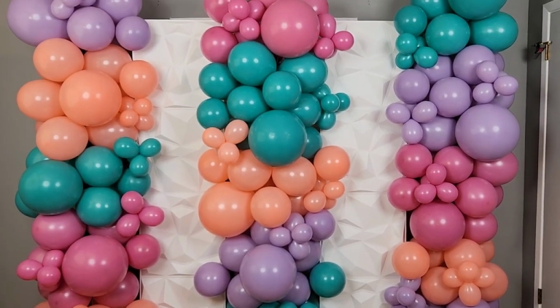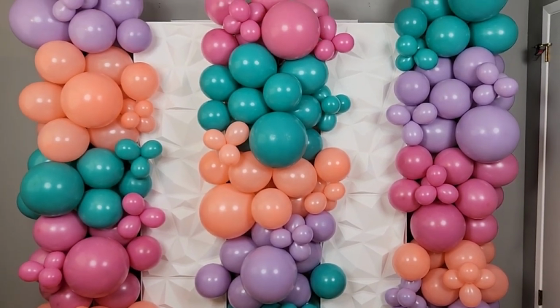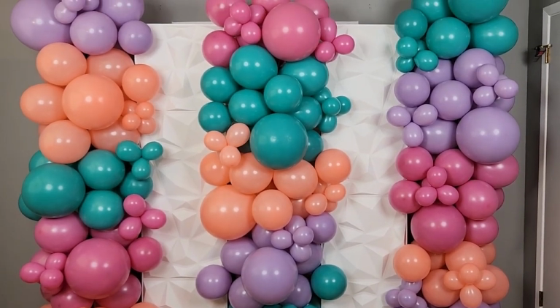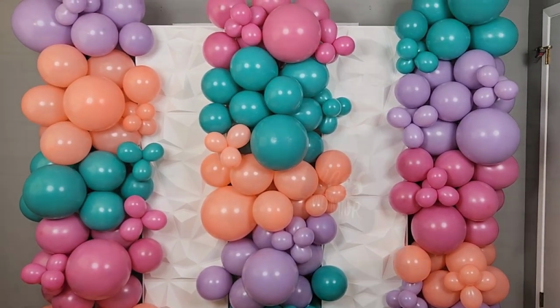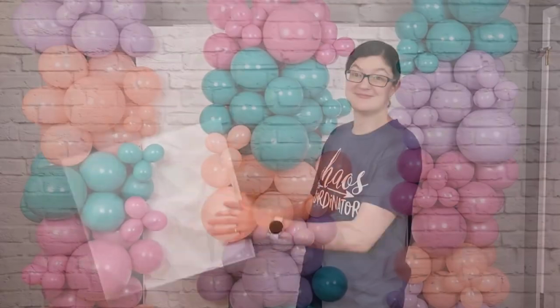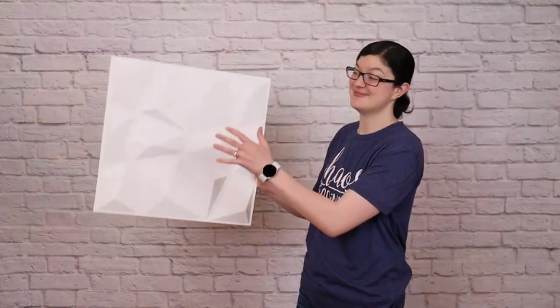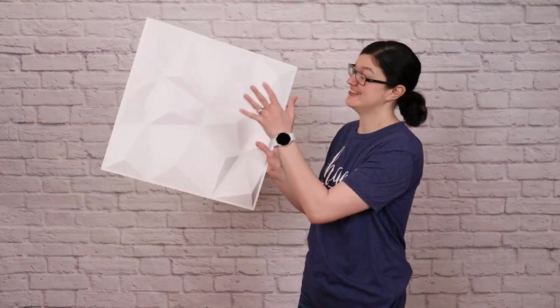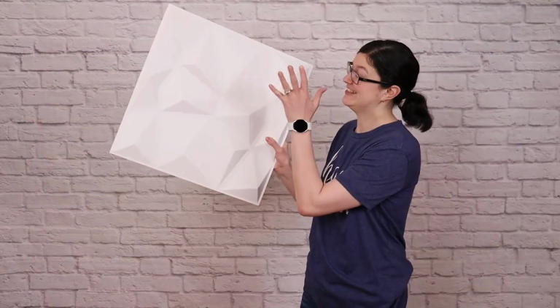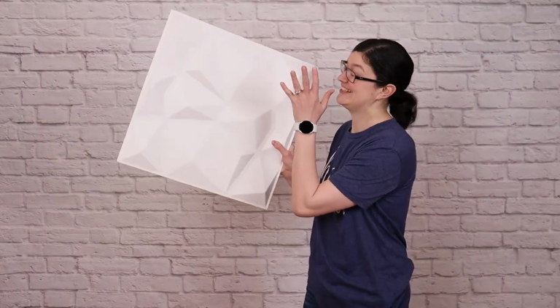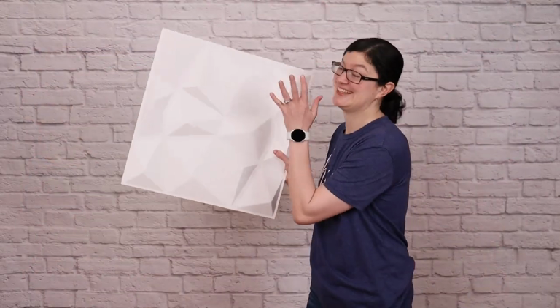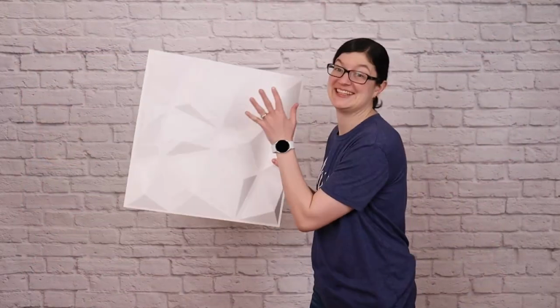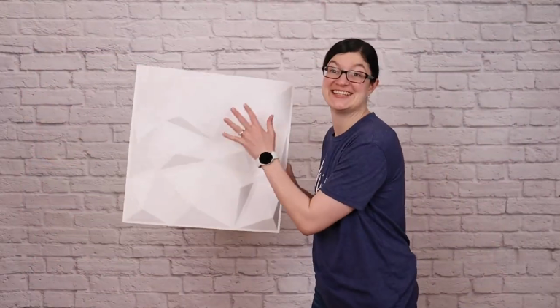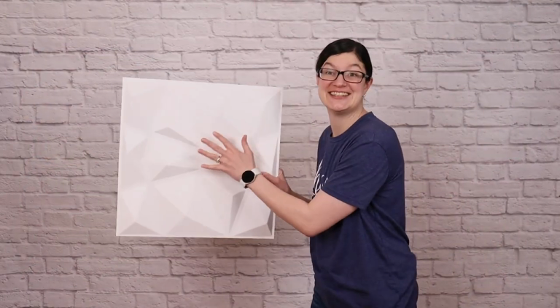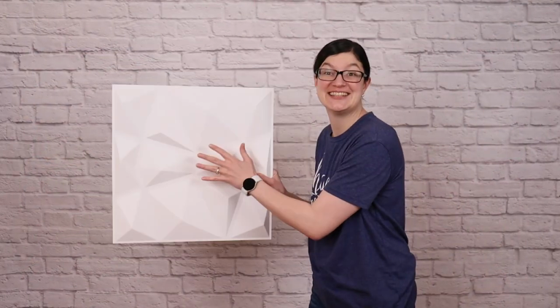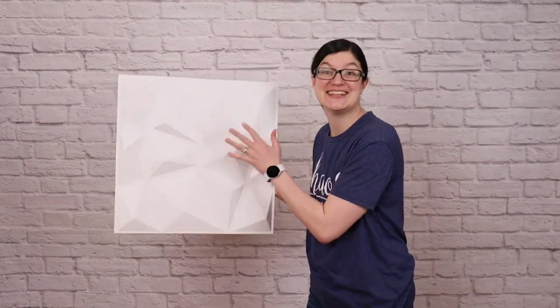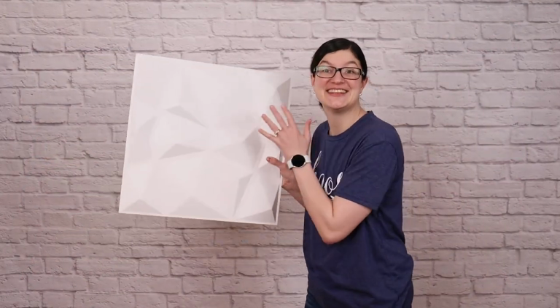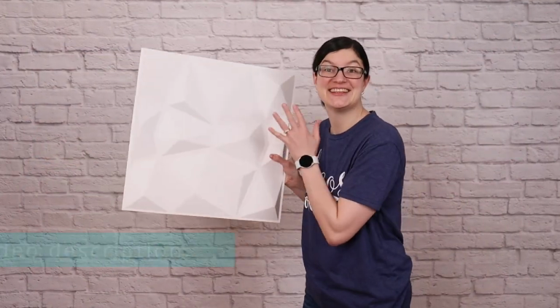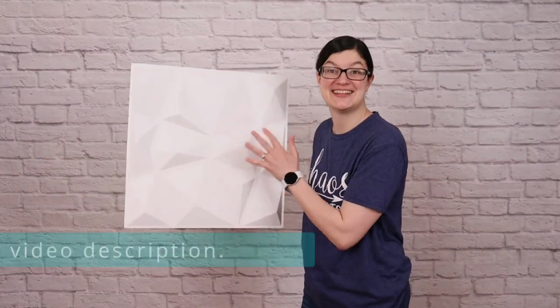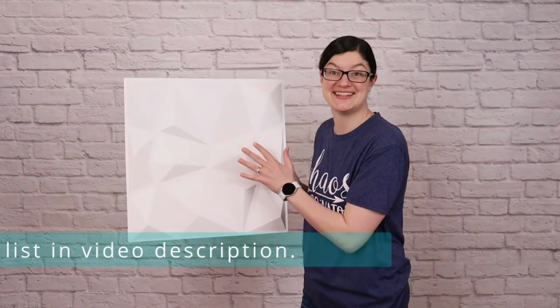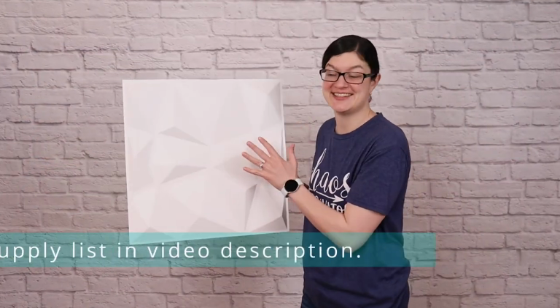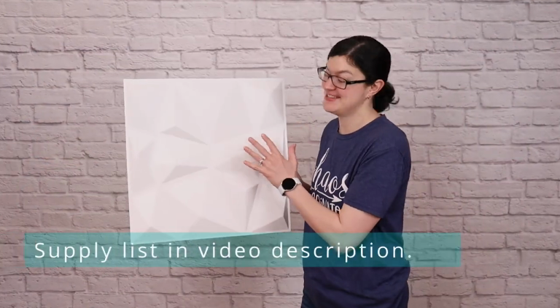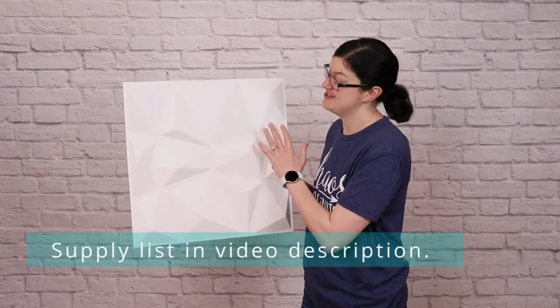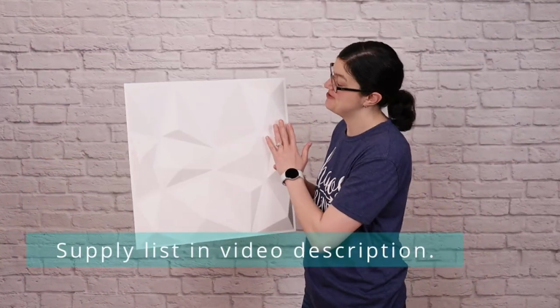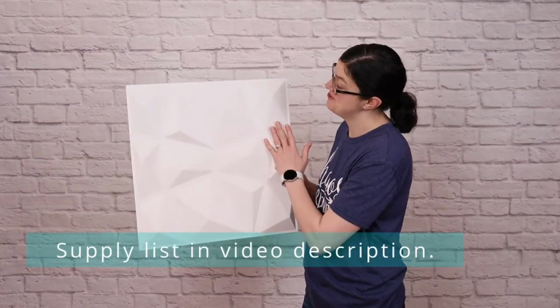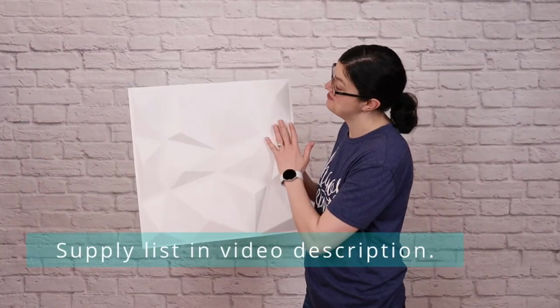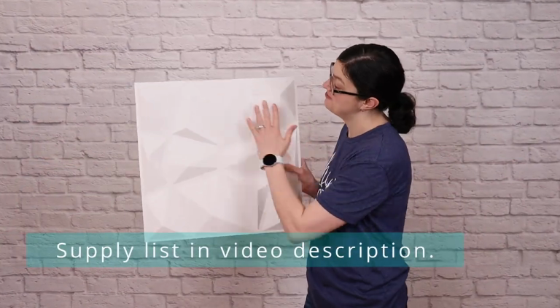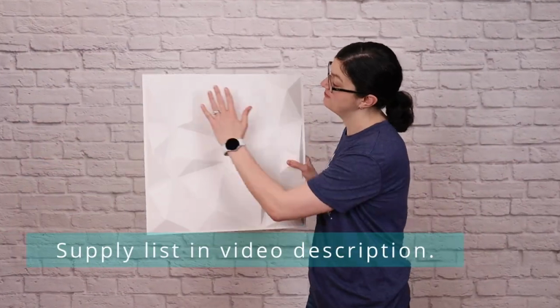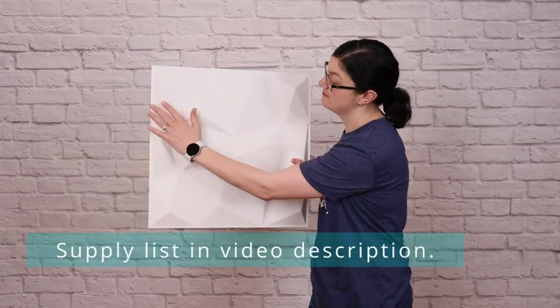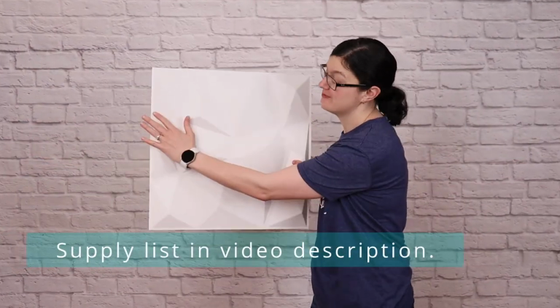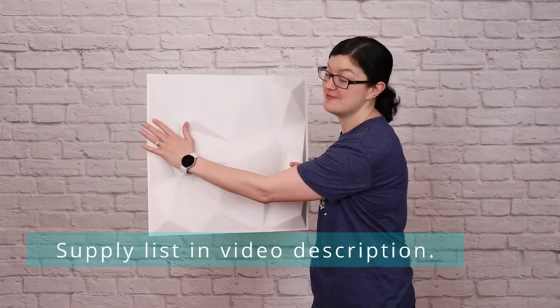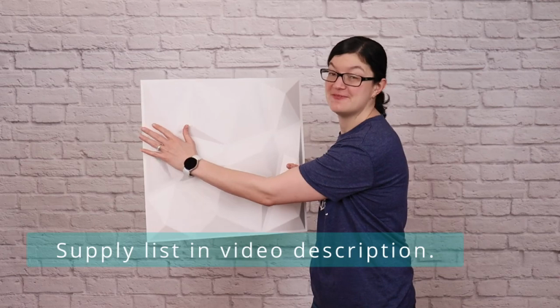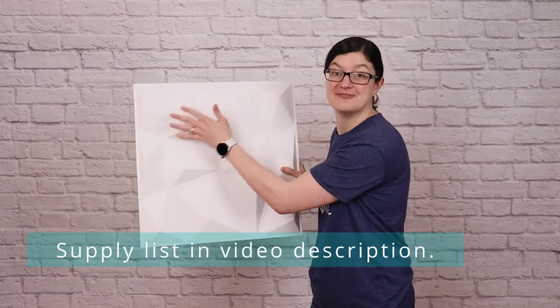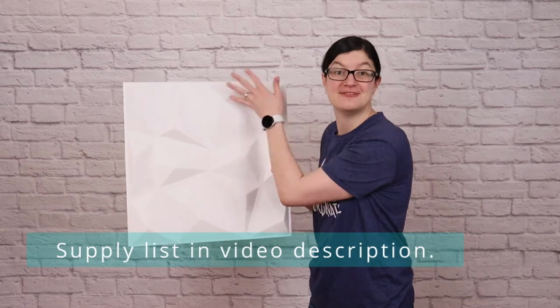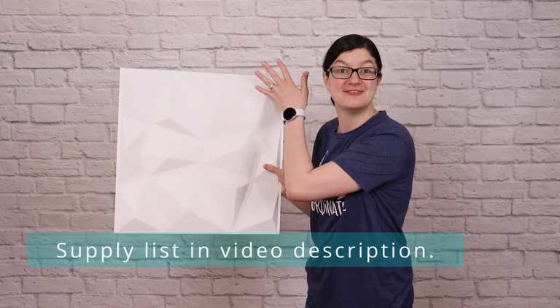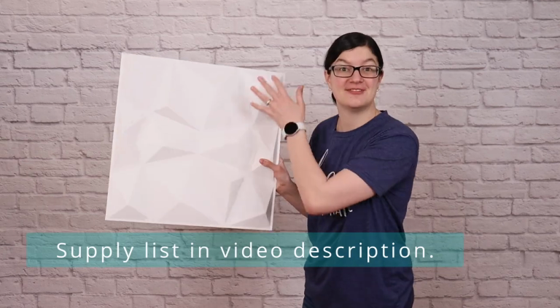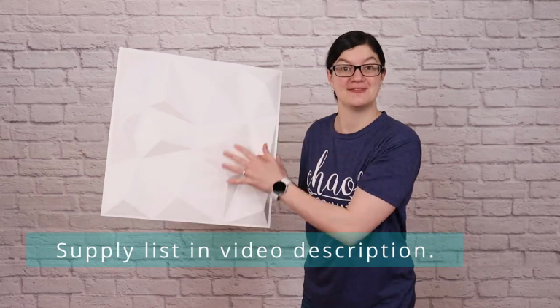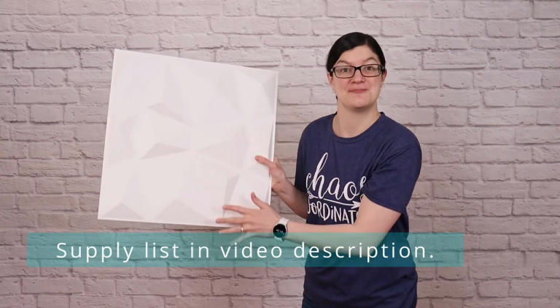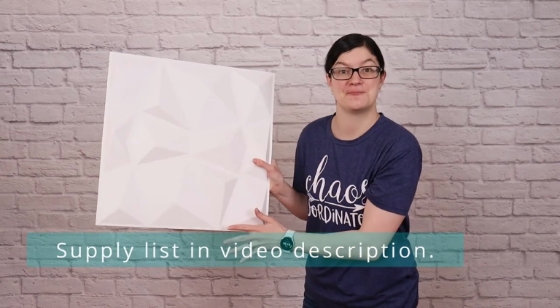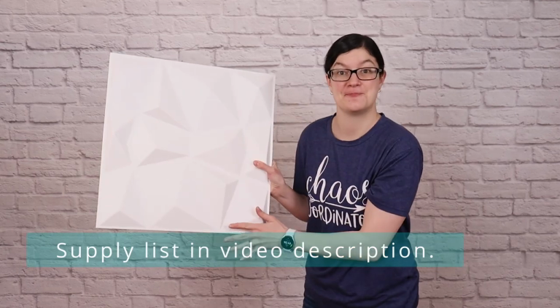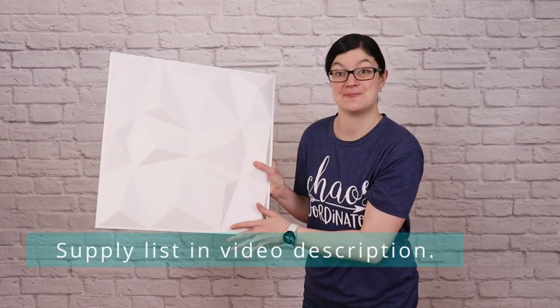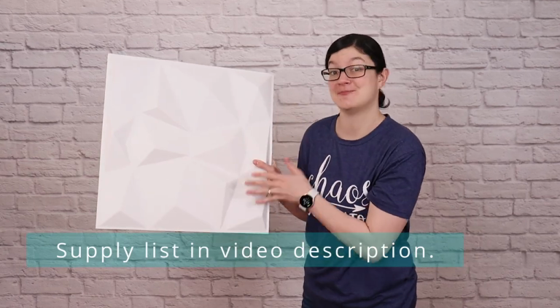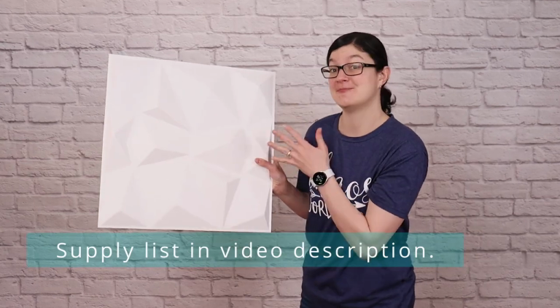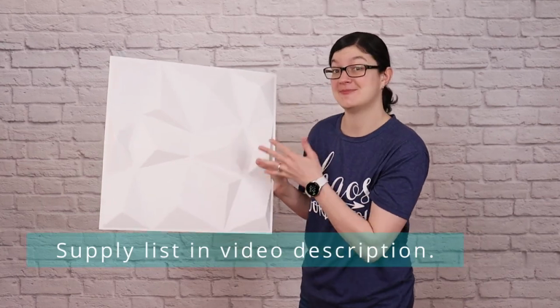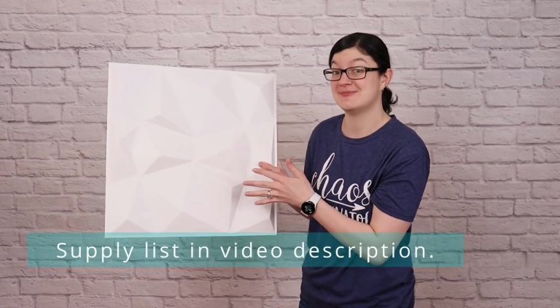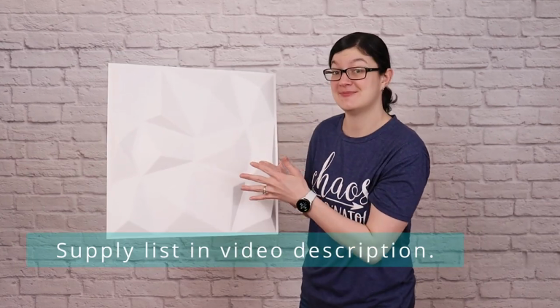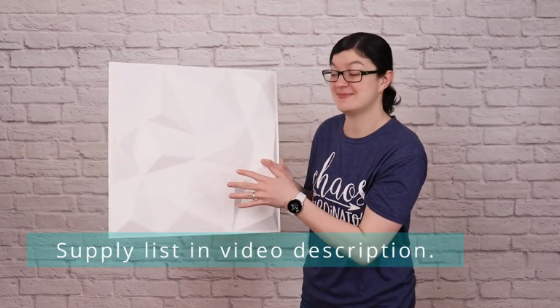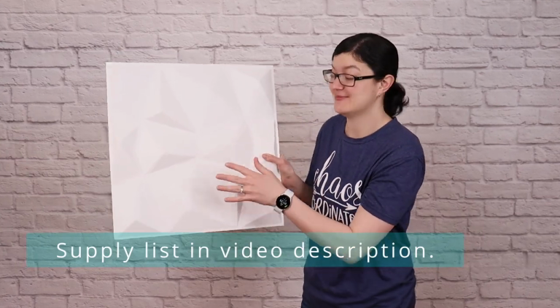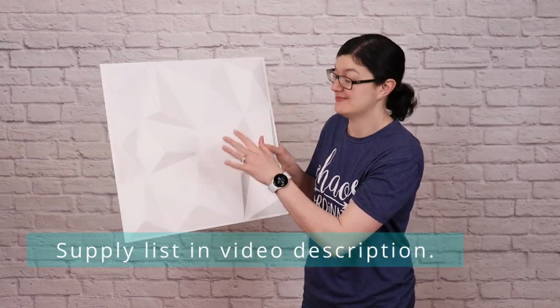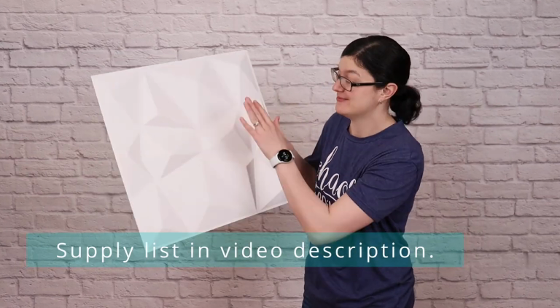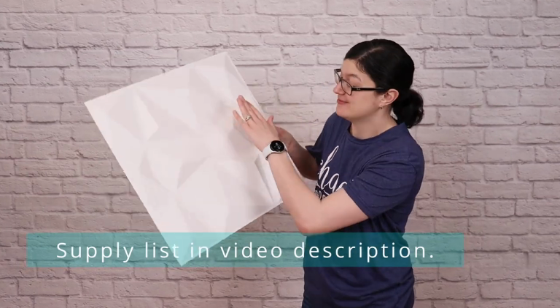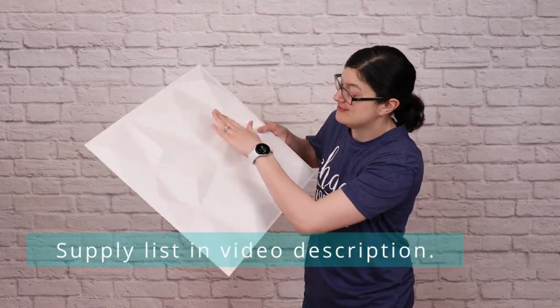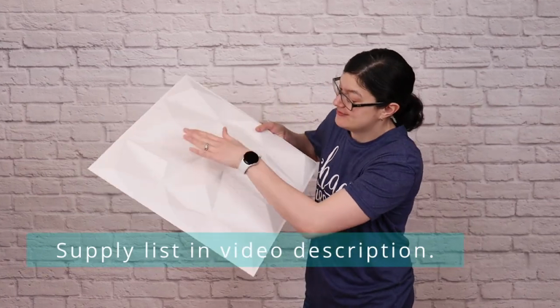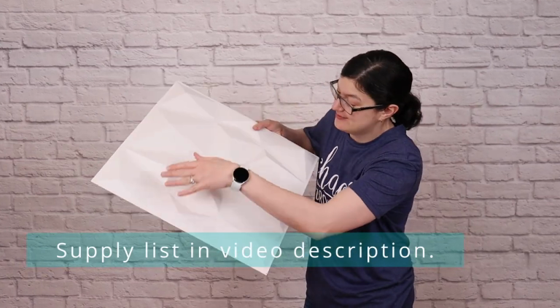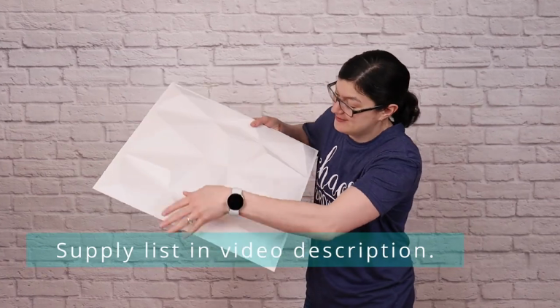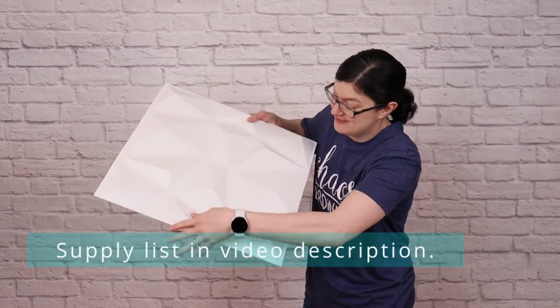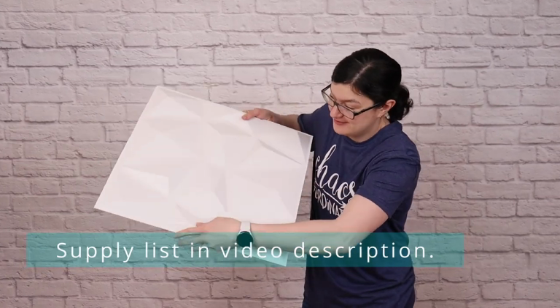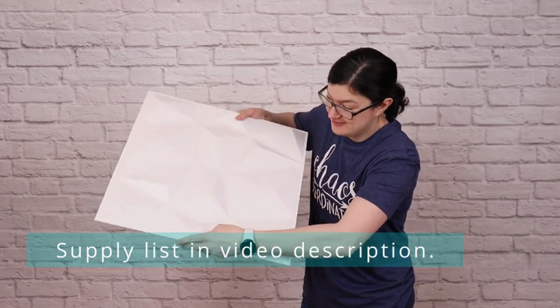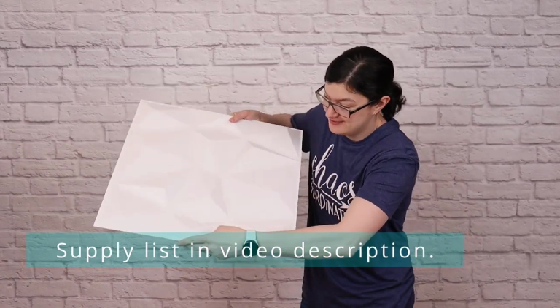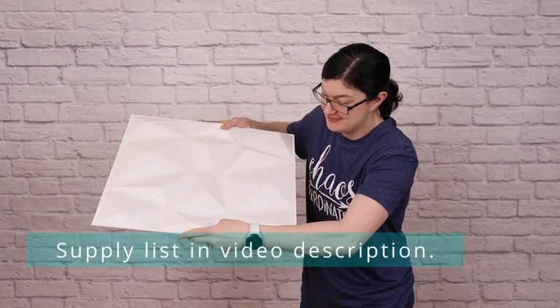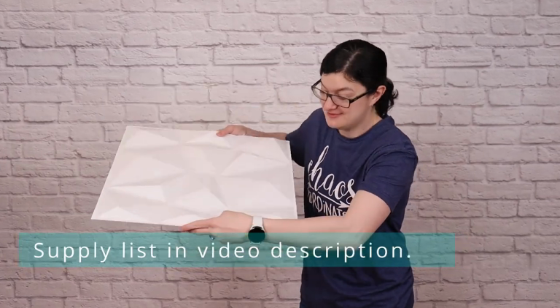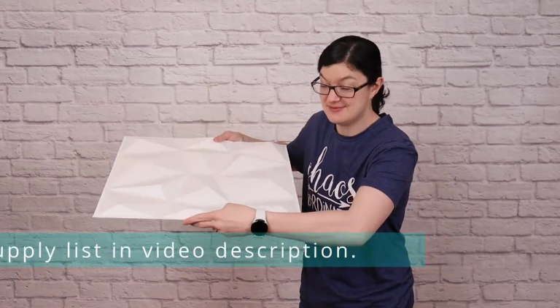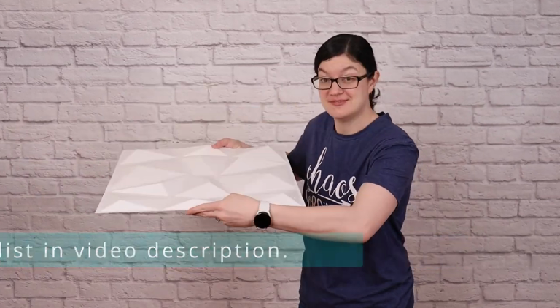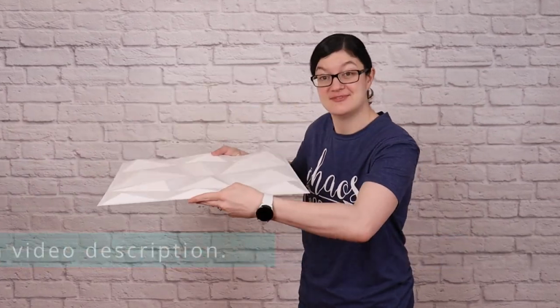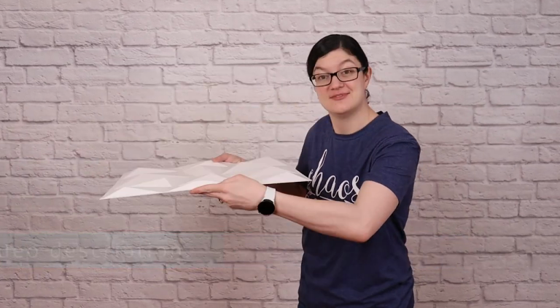I bought a single box of these 20x20 white geometric panels off of eFavor Mart and I'll have them linked below.